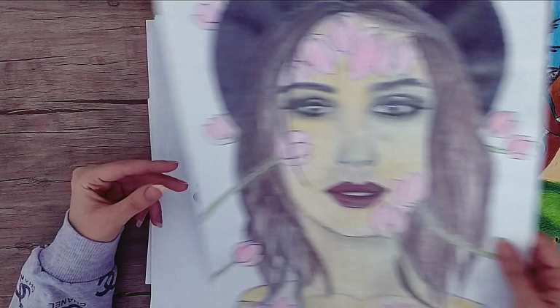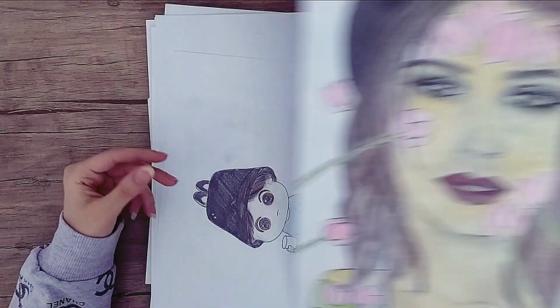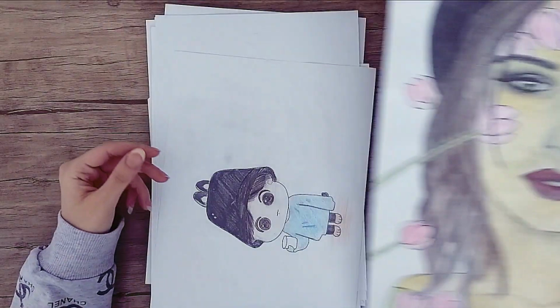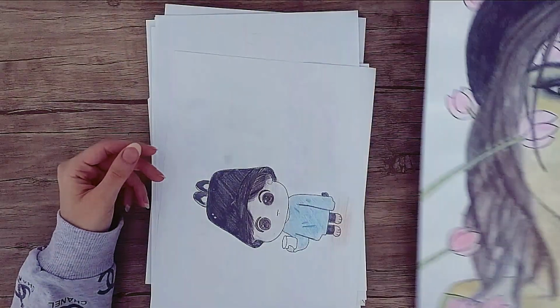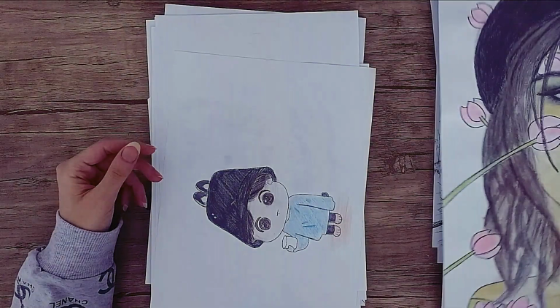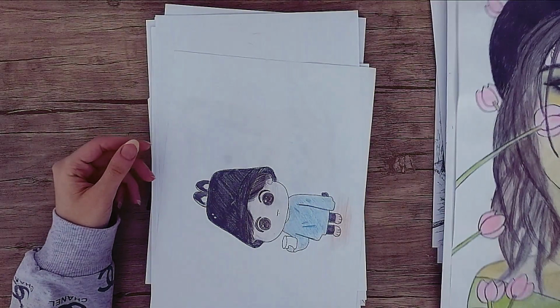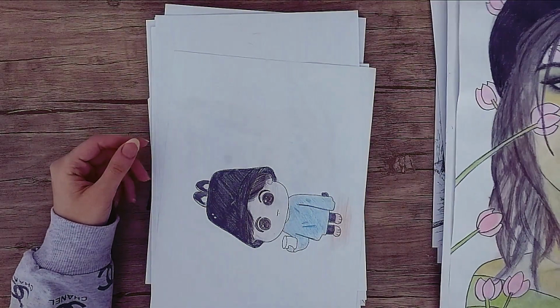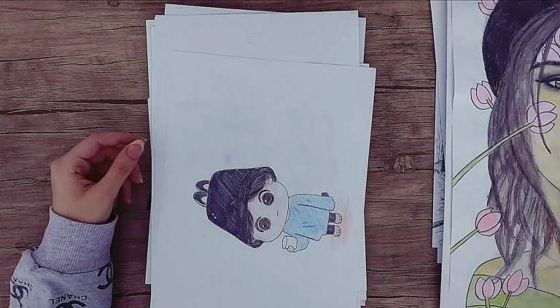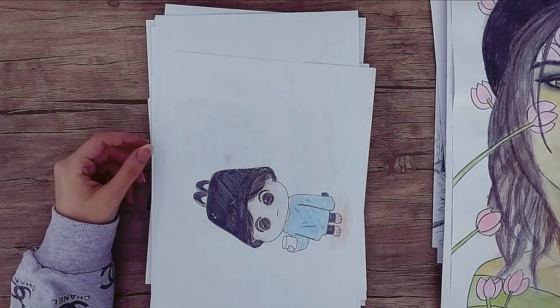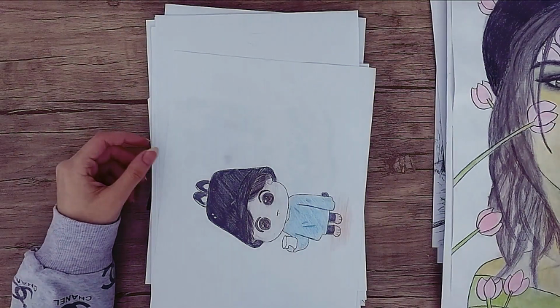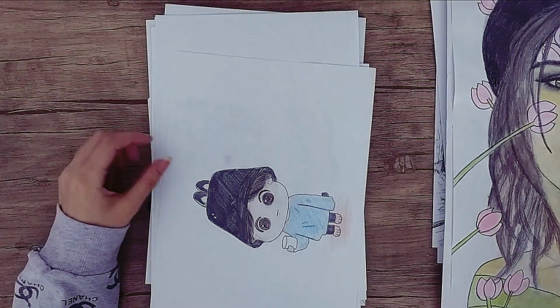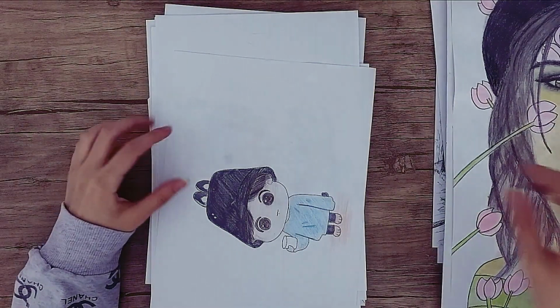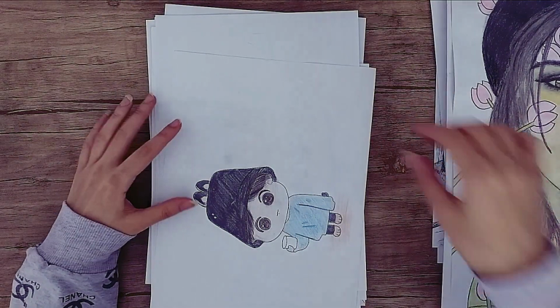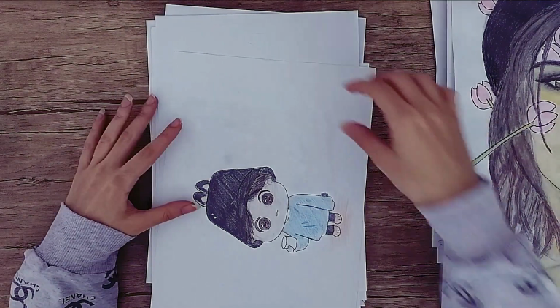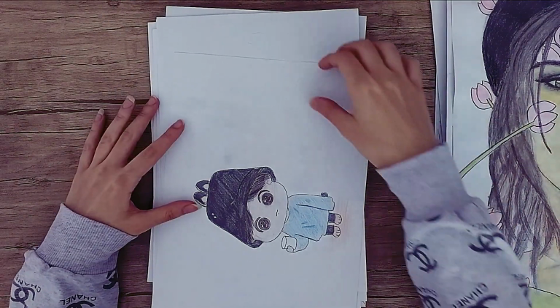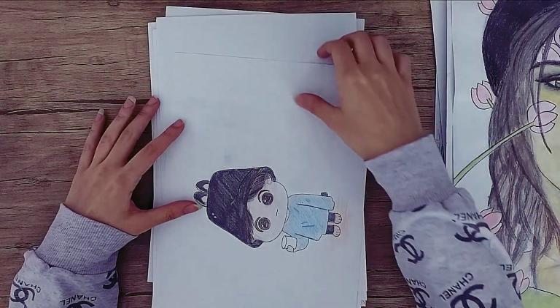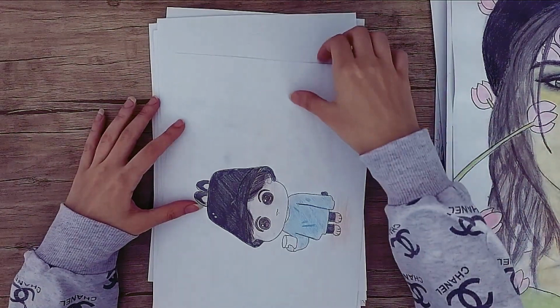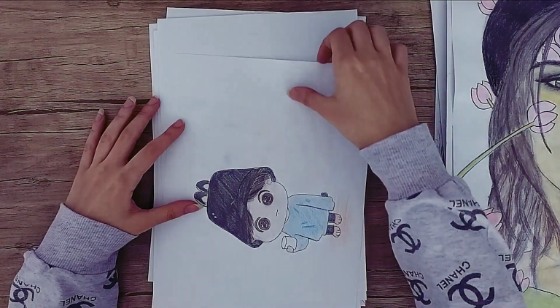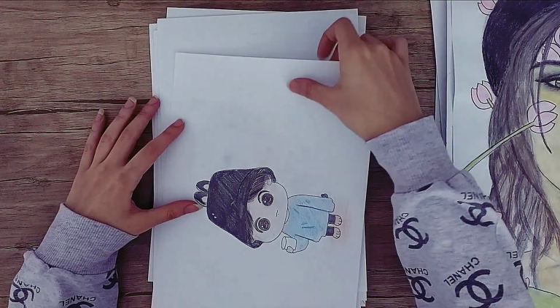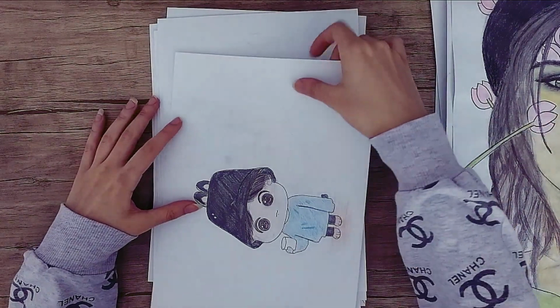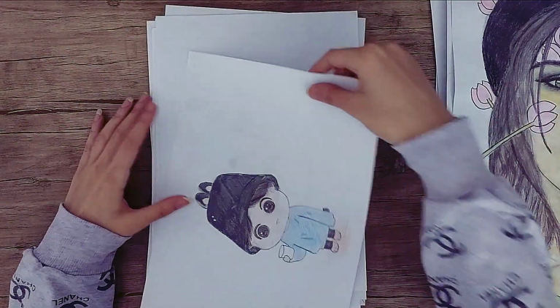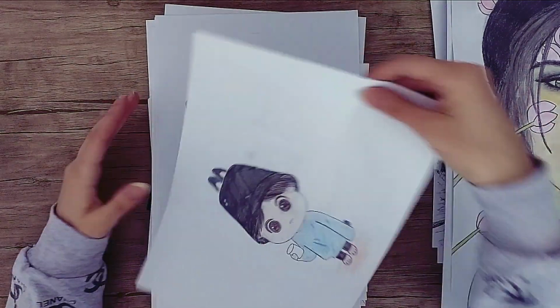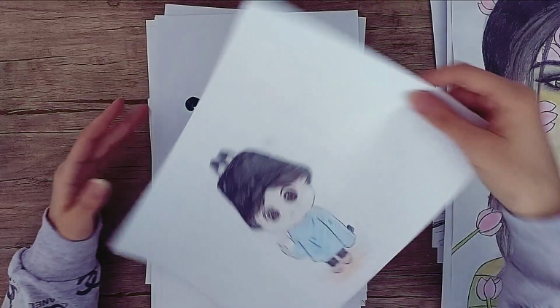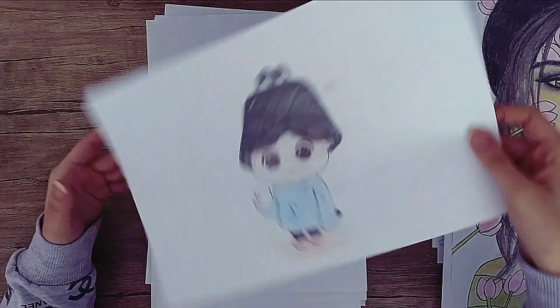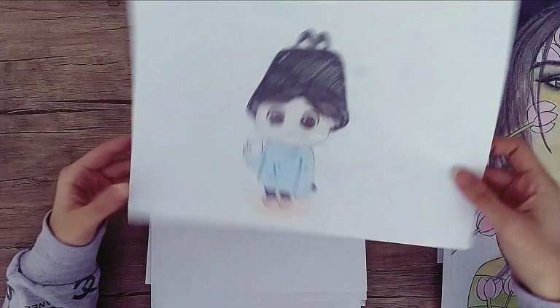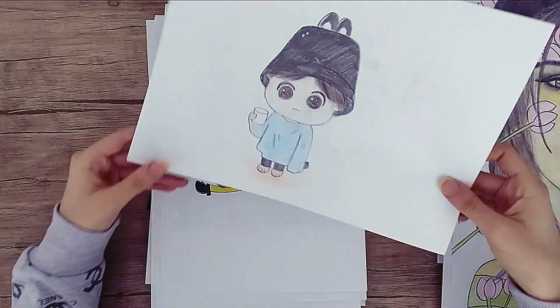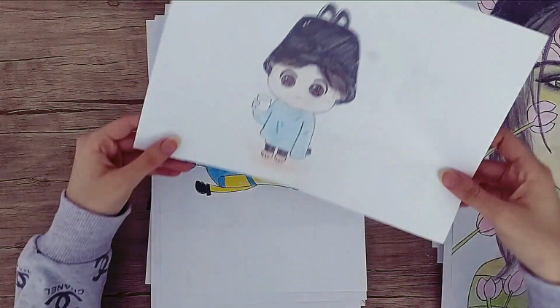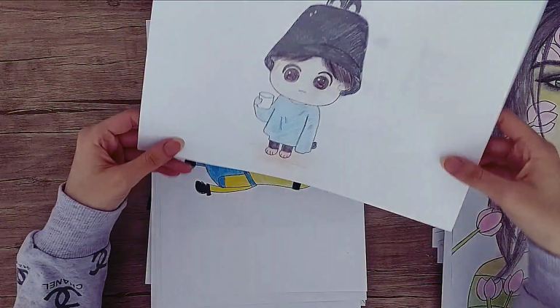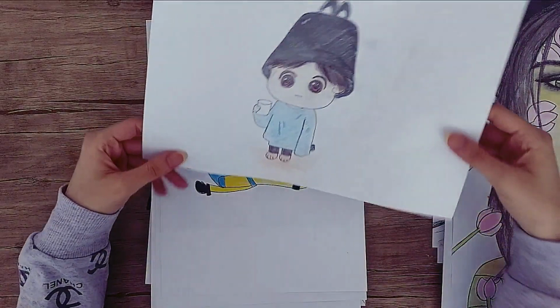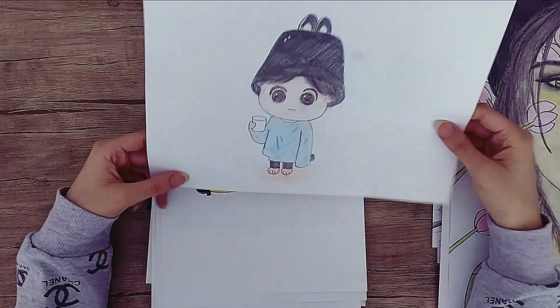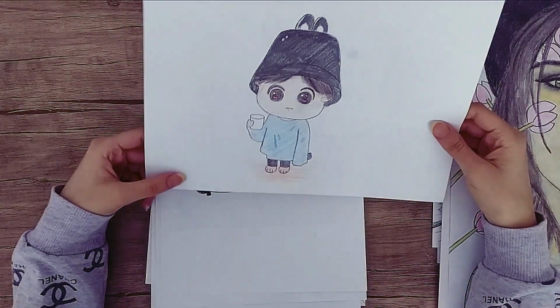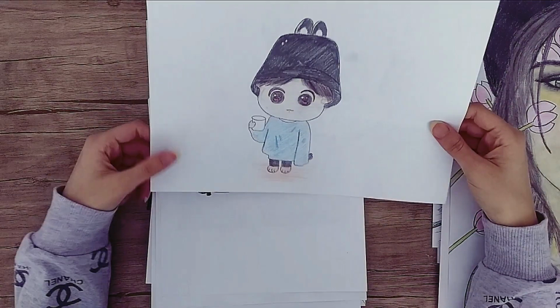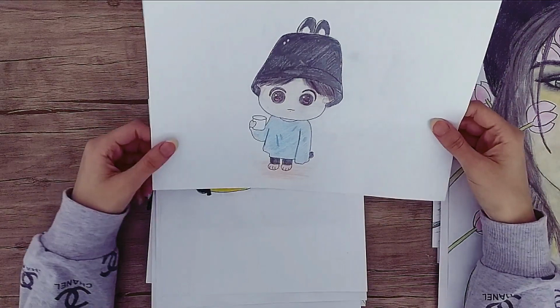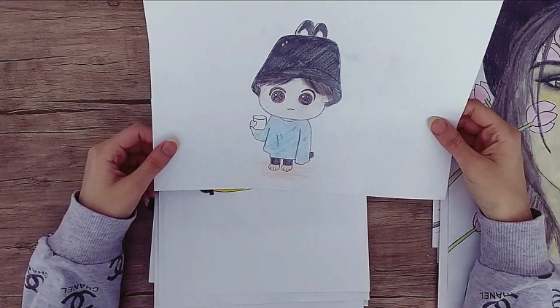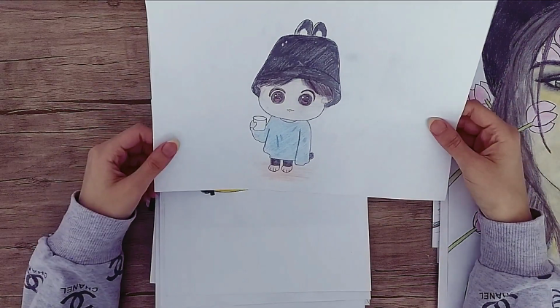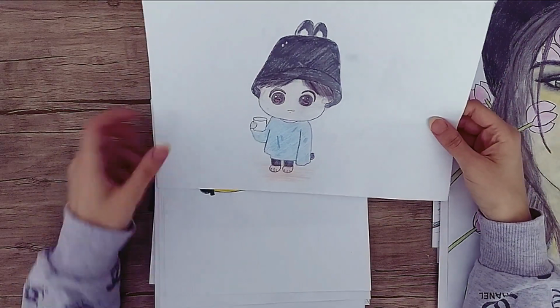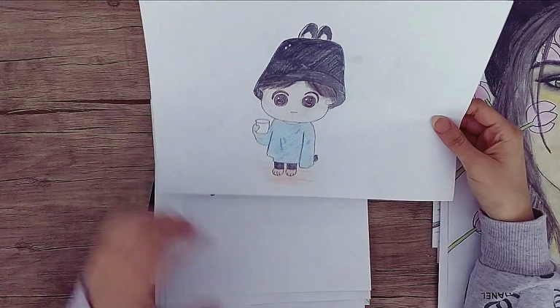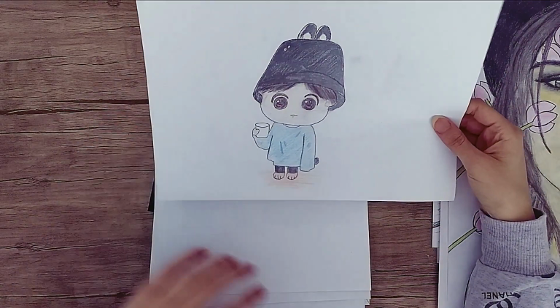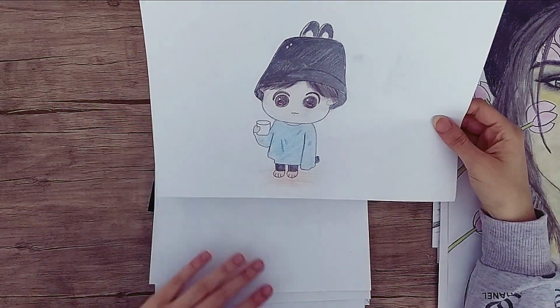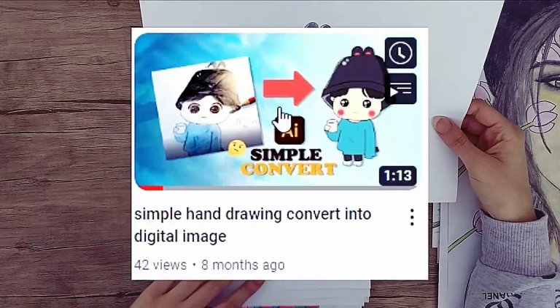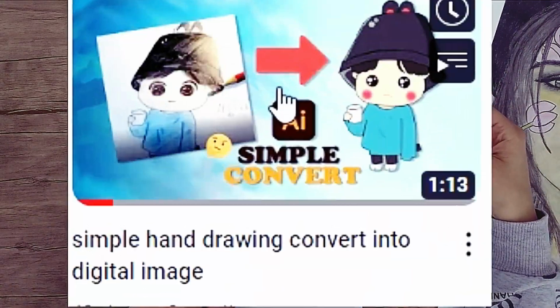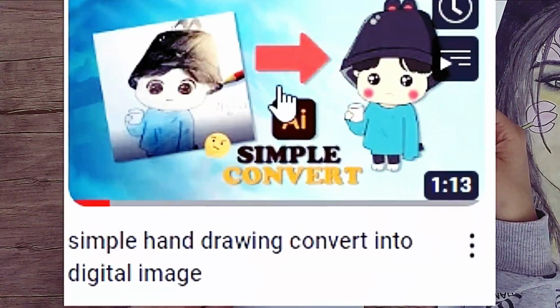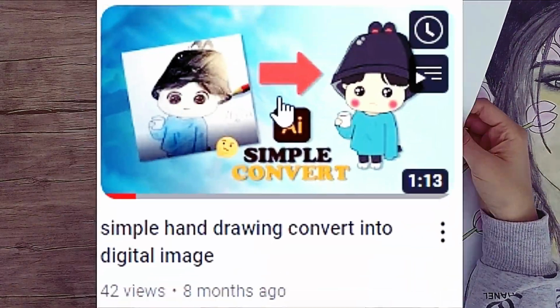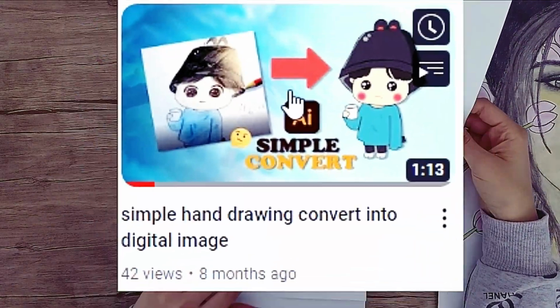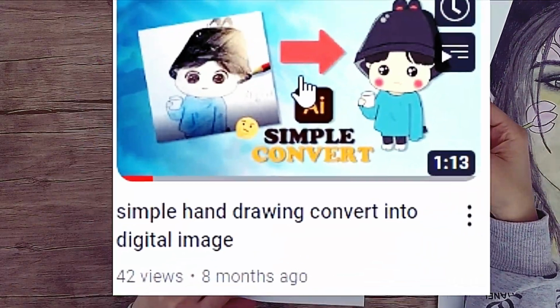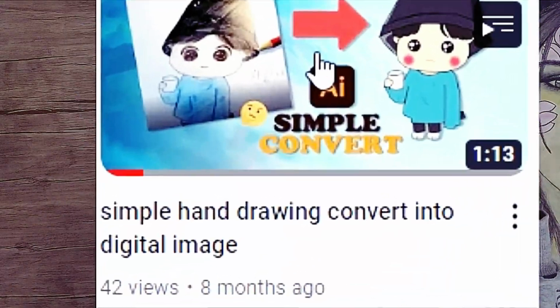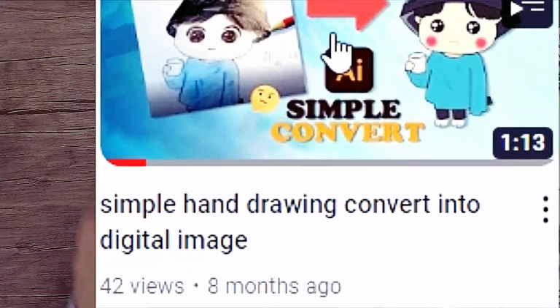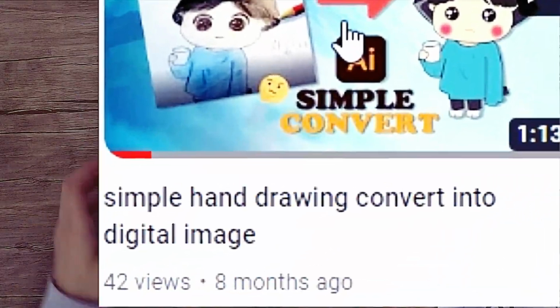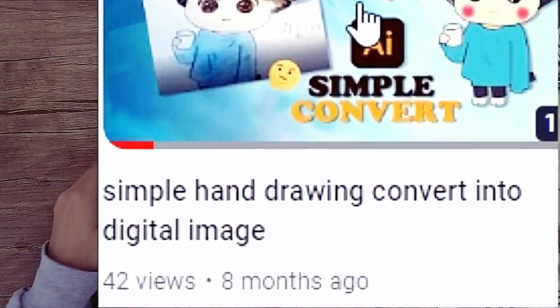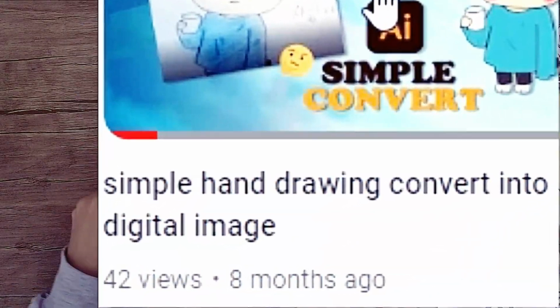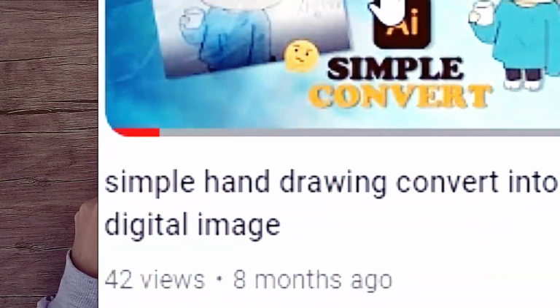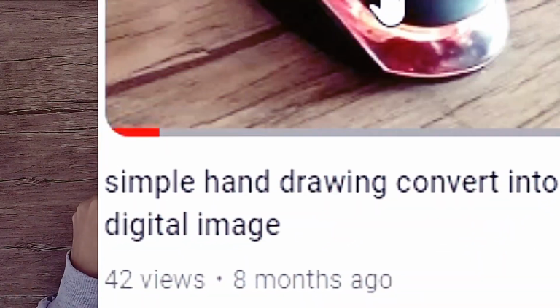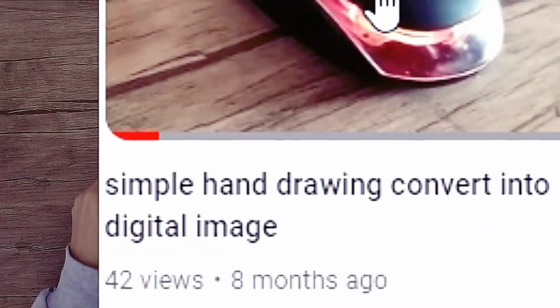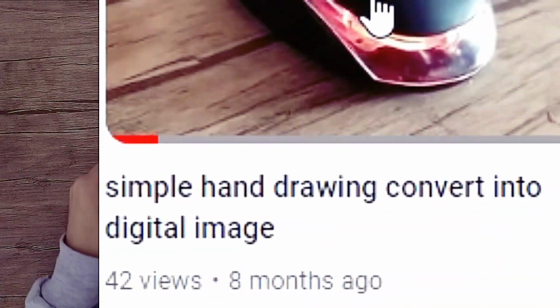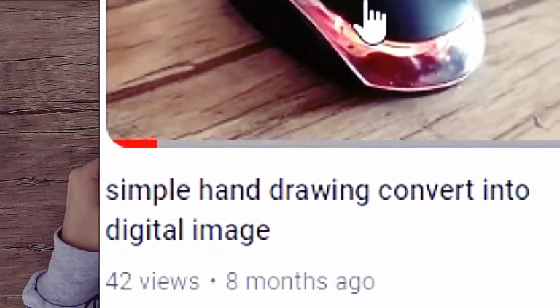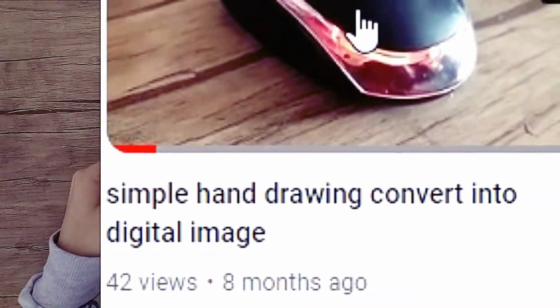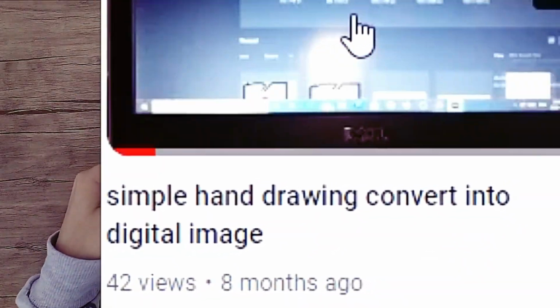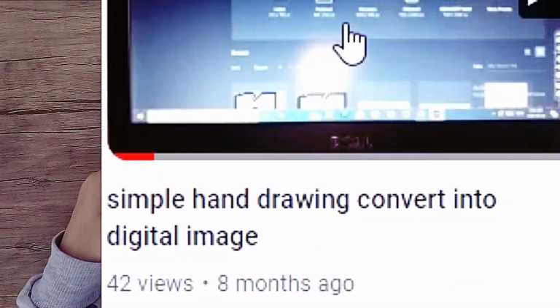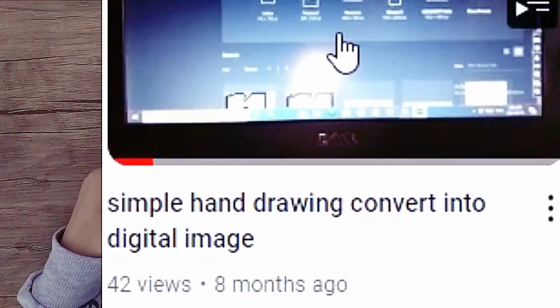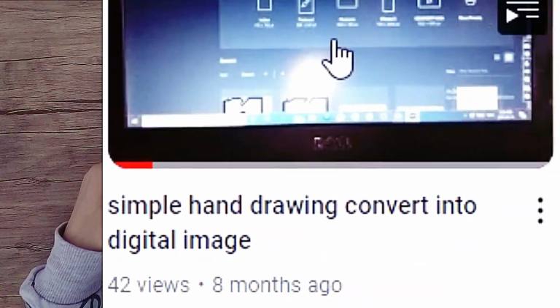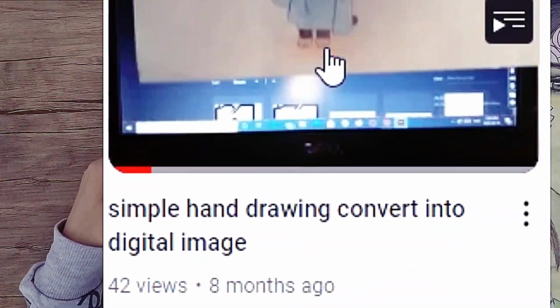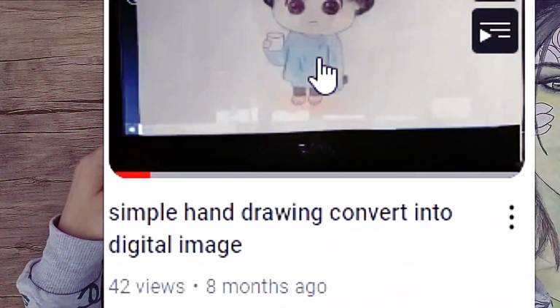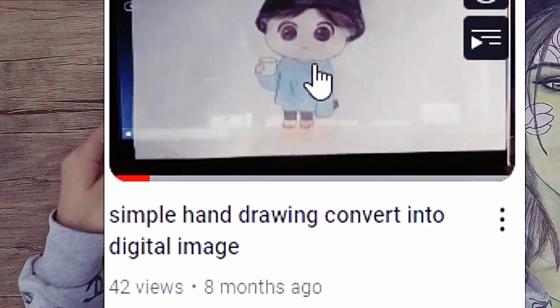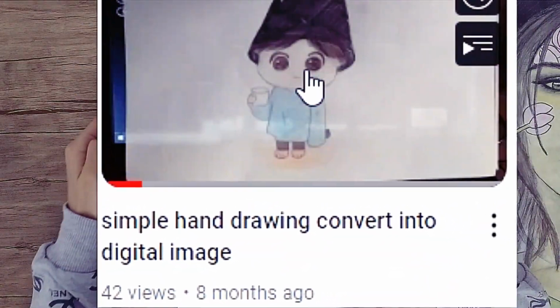After that, I started drawing cute cartoon characters and this drawing was my first video on my first YouTube channel.